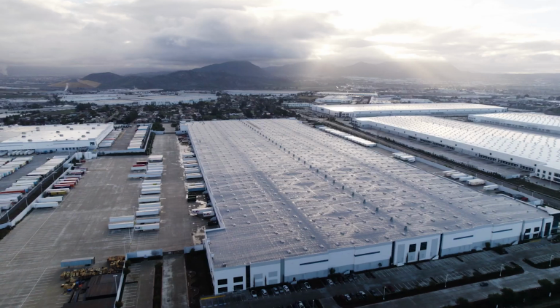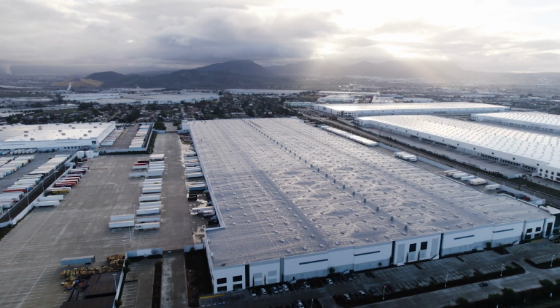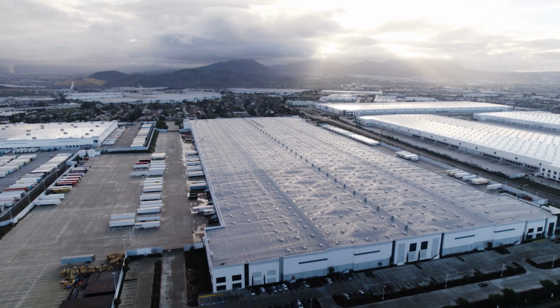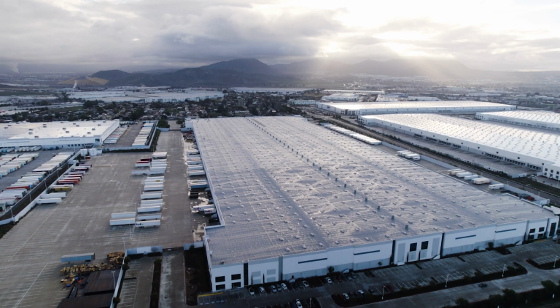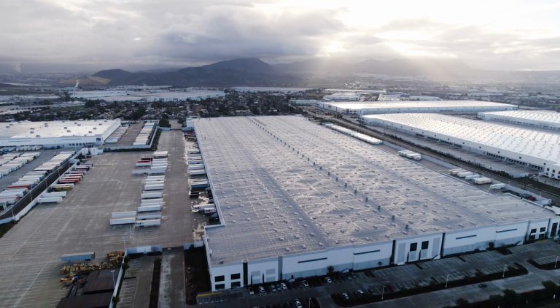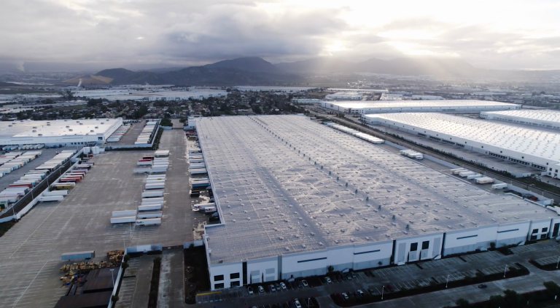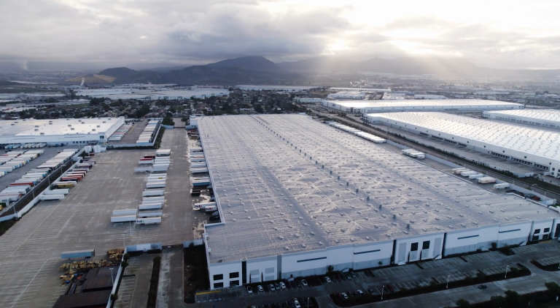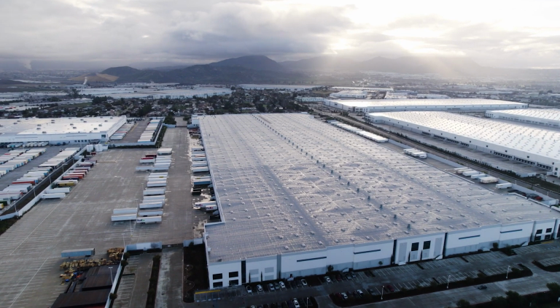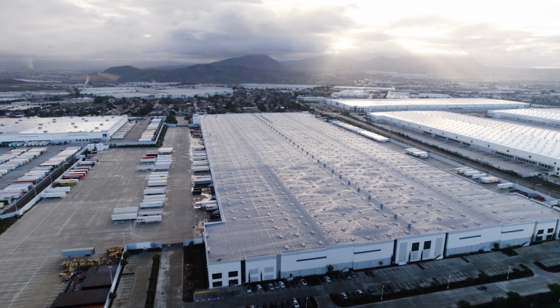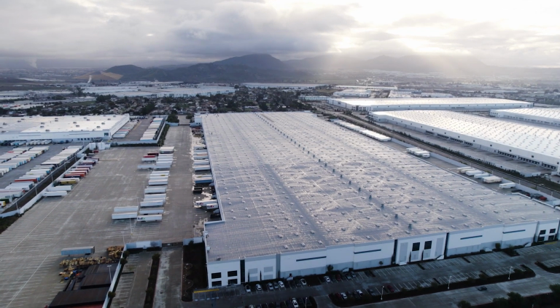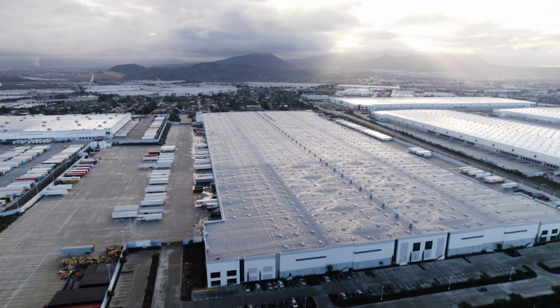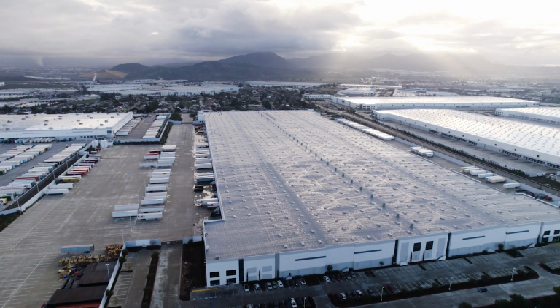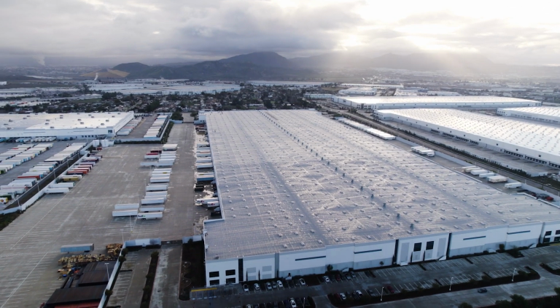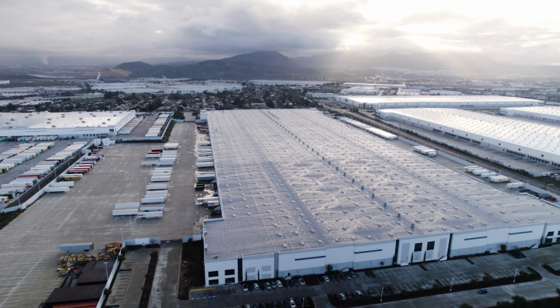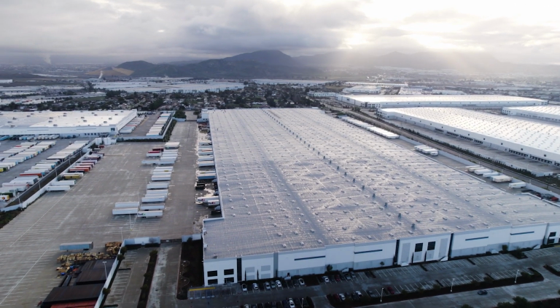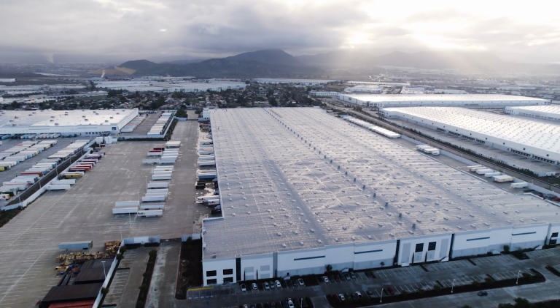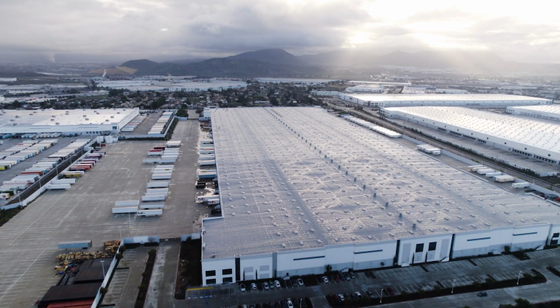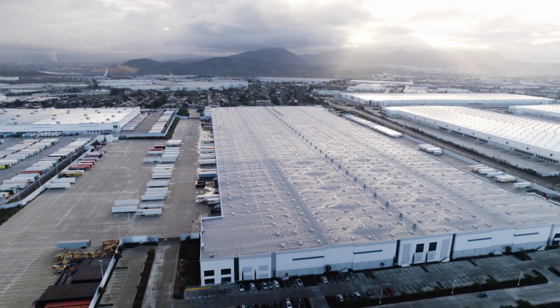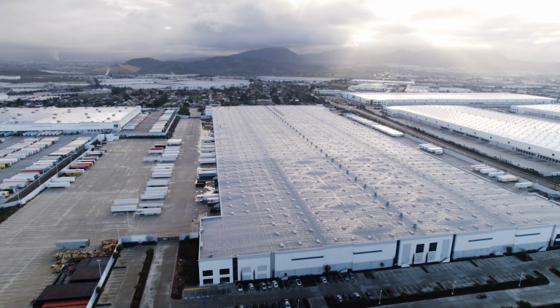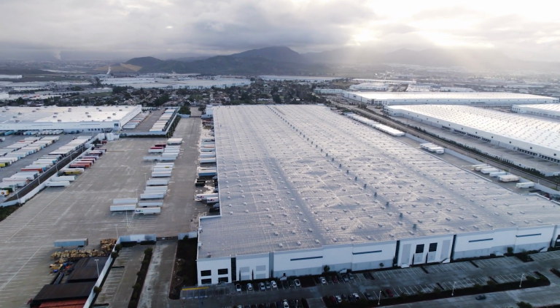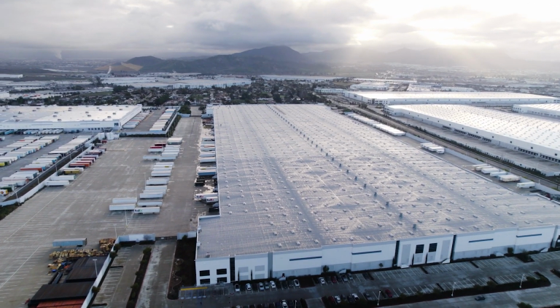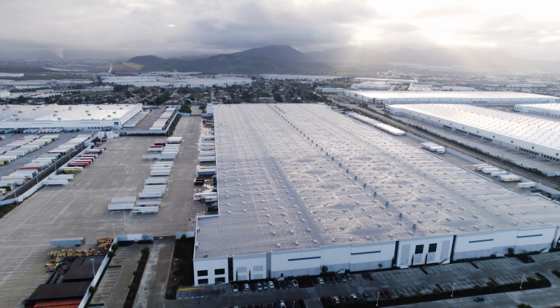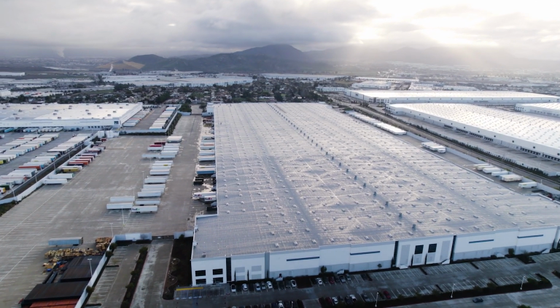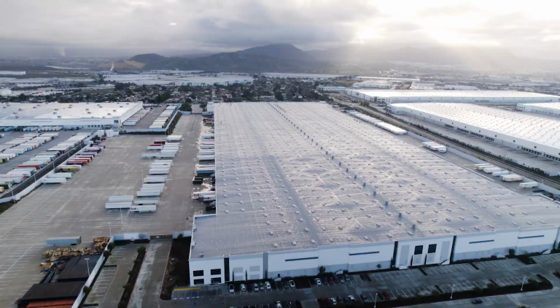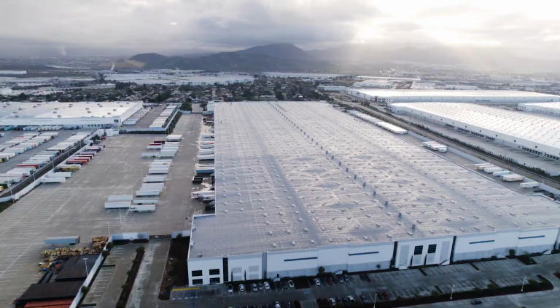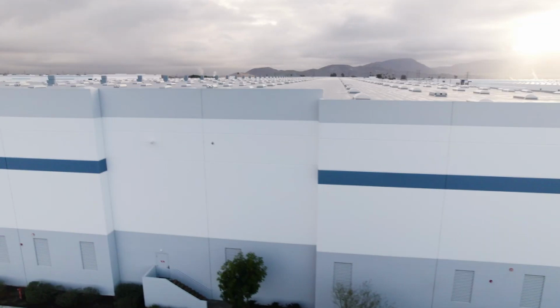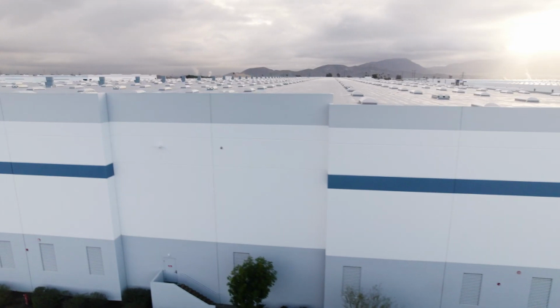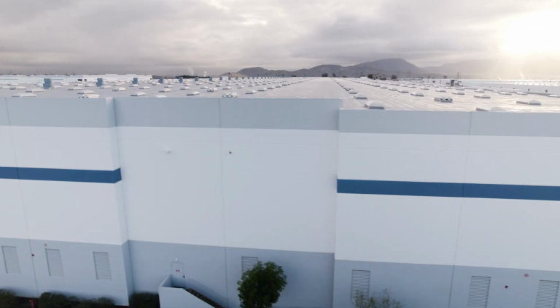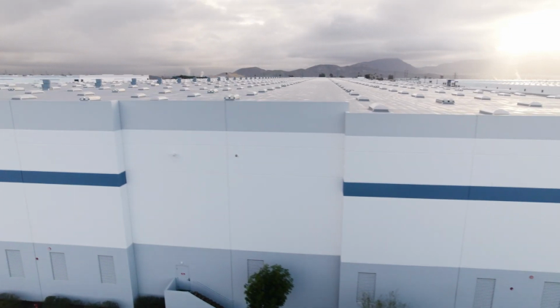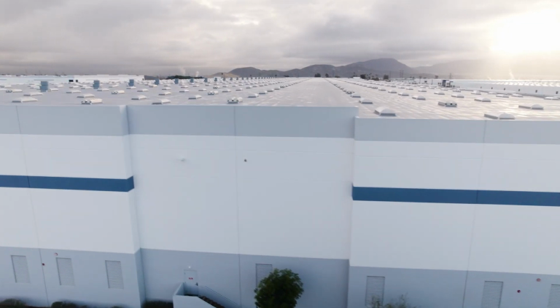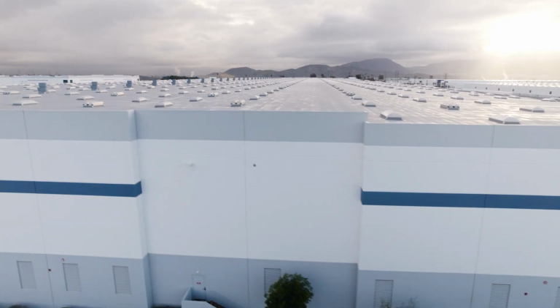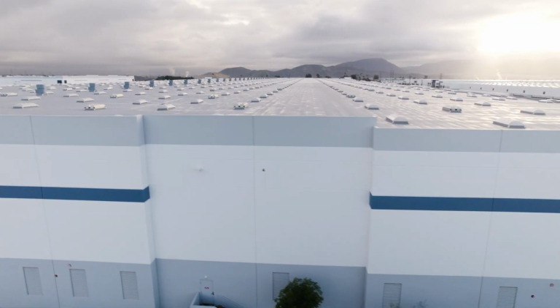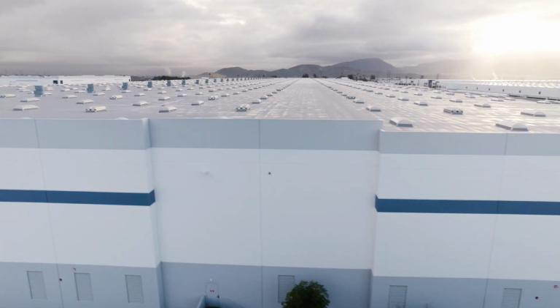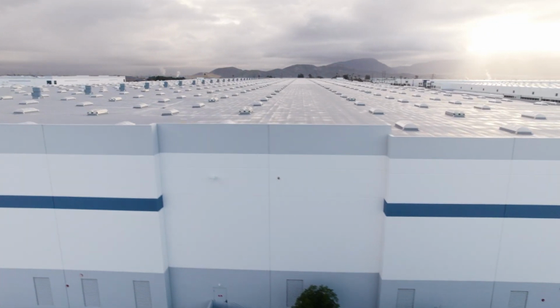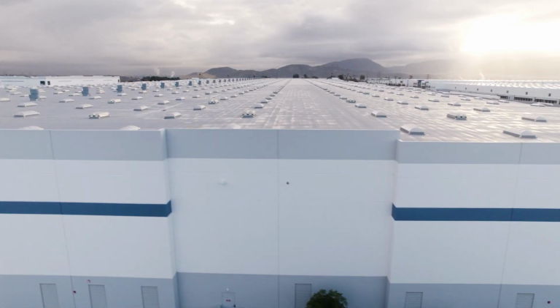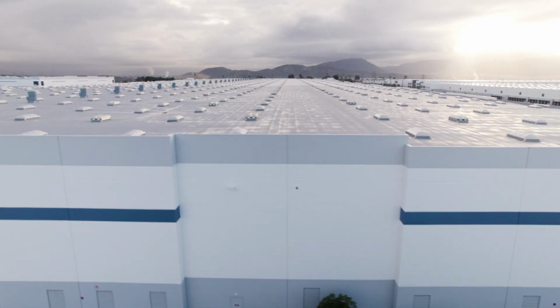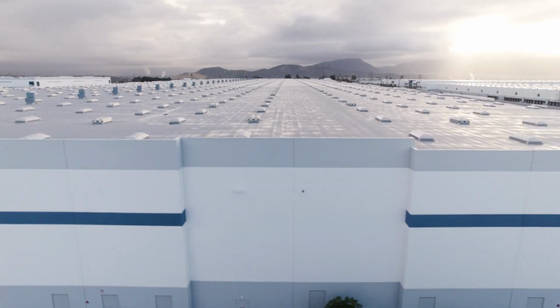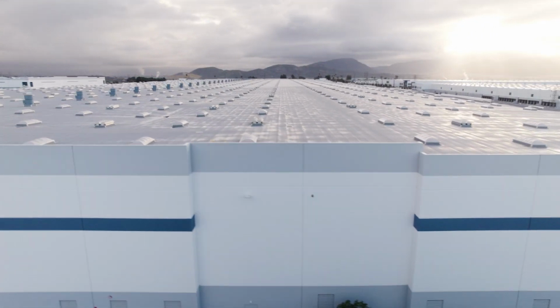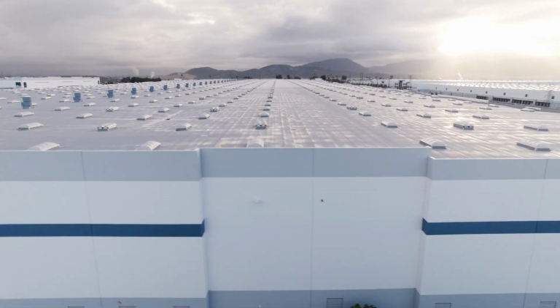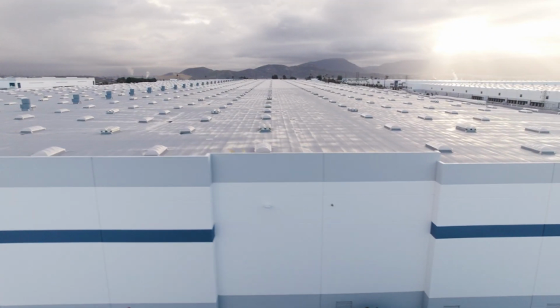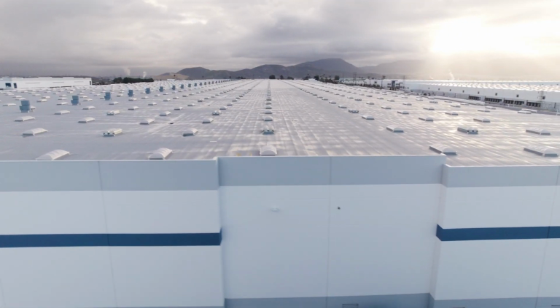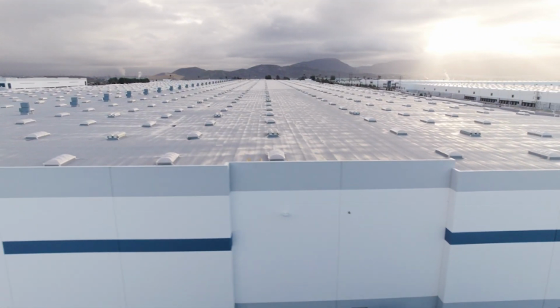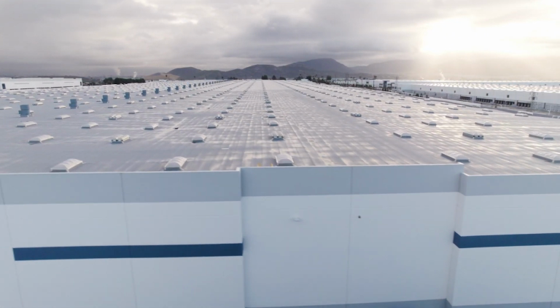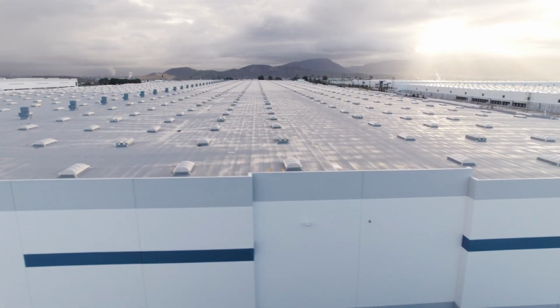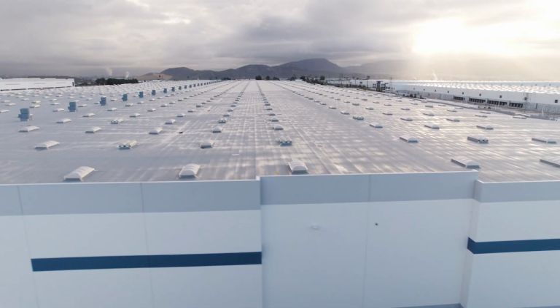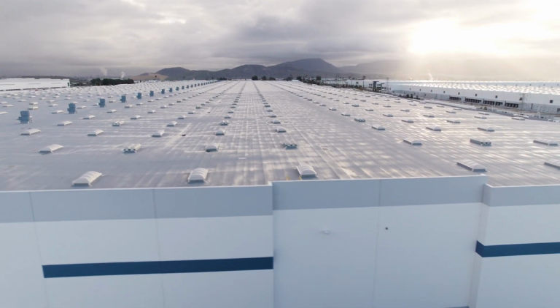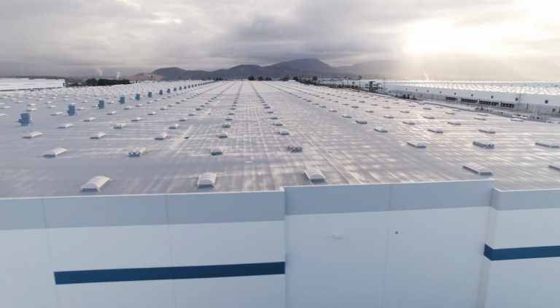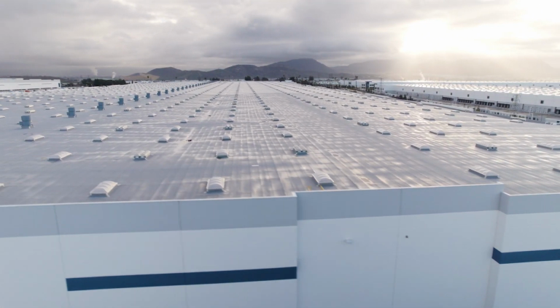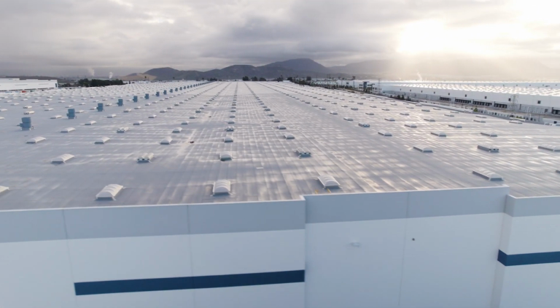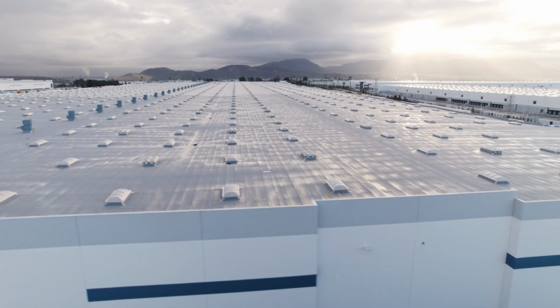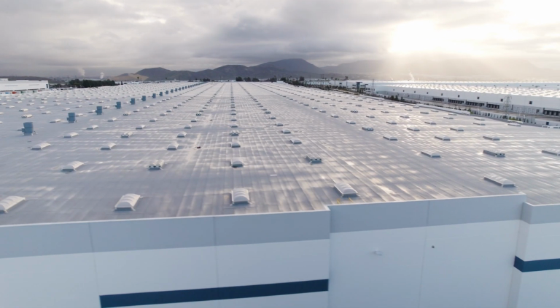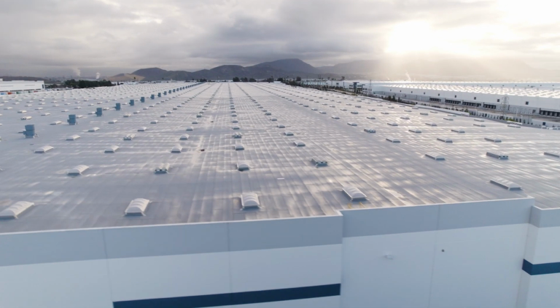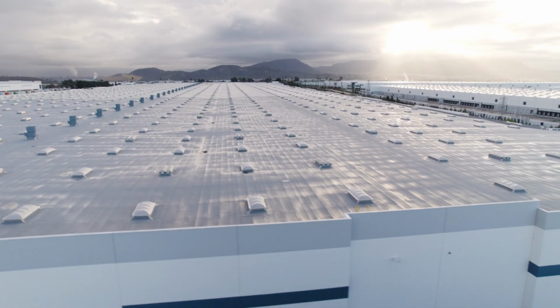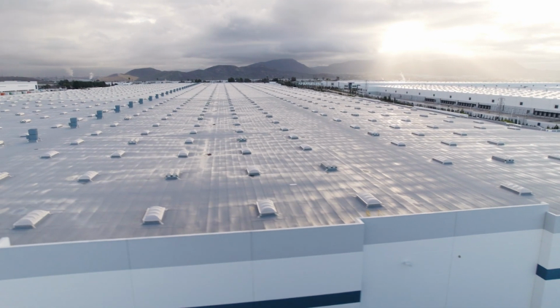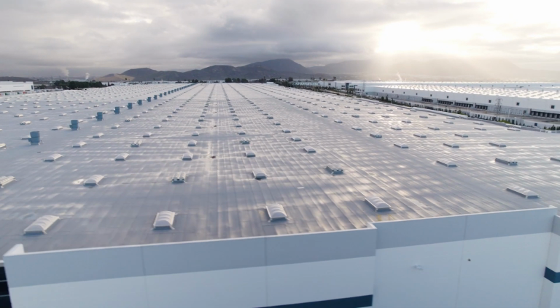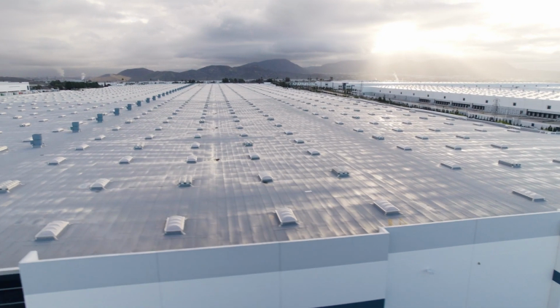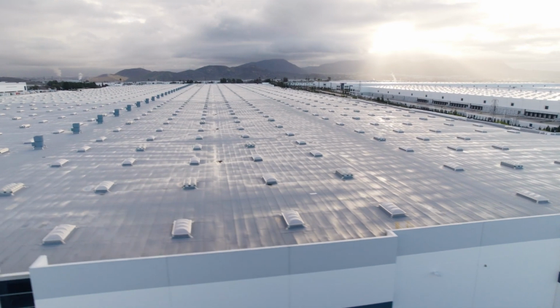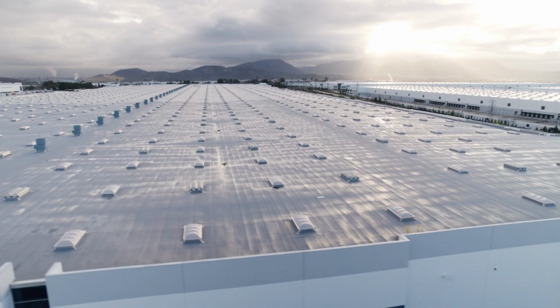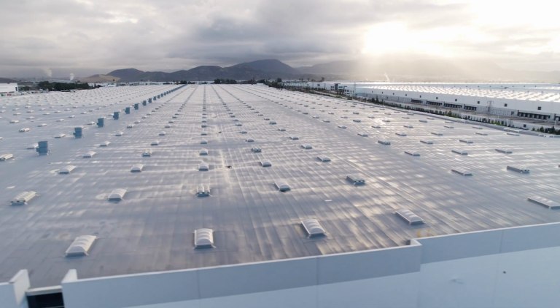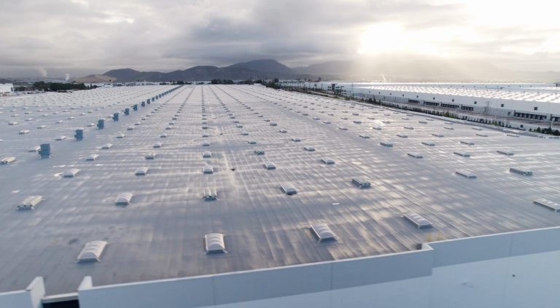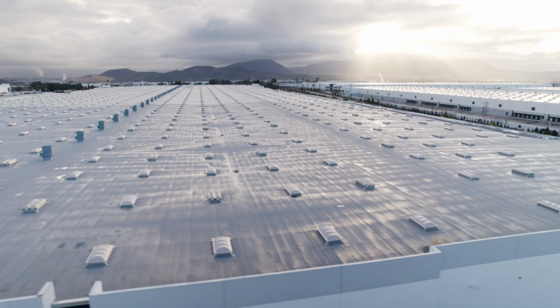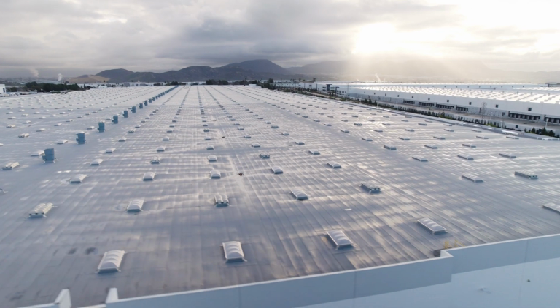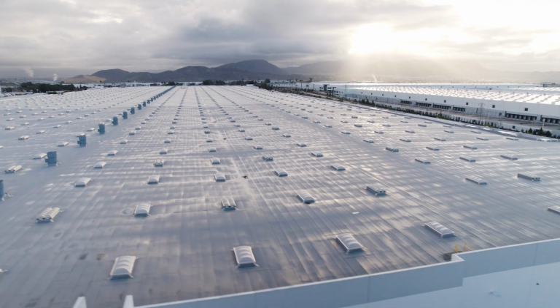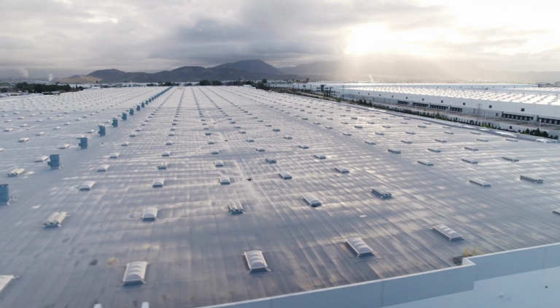We're here in Bloomington, California. It's about a 980,000 square foot facility that services multiple clients under the same roof.